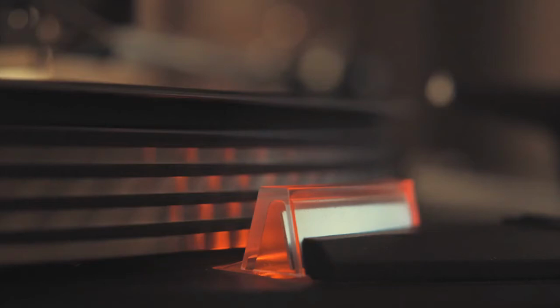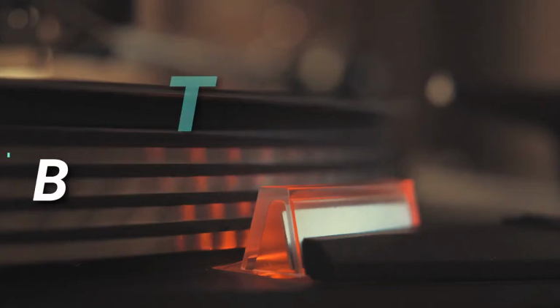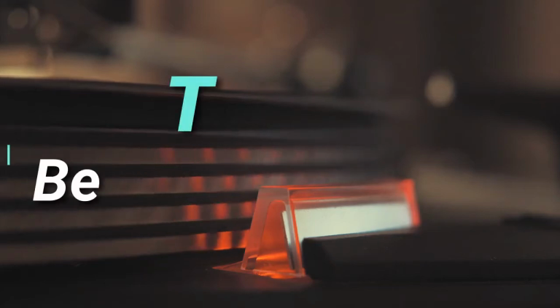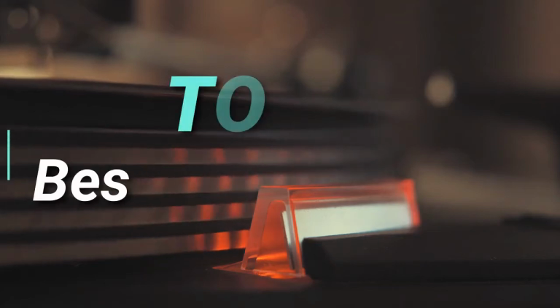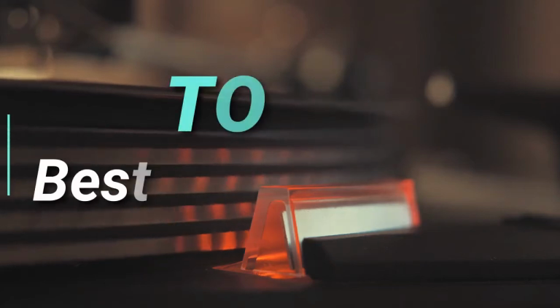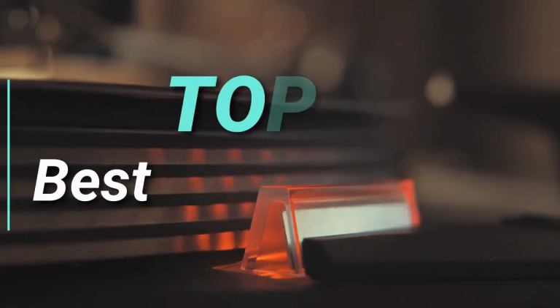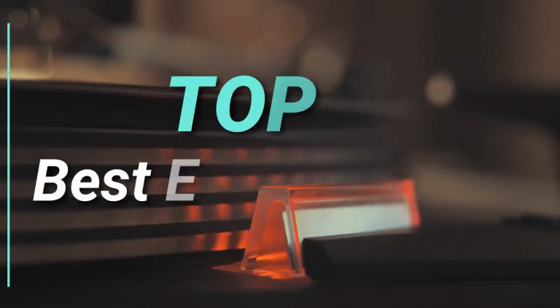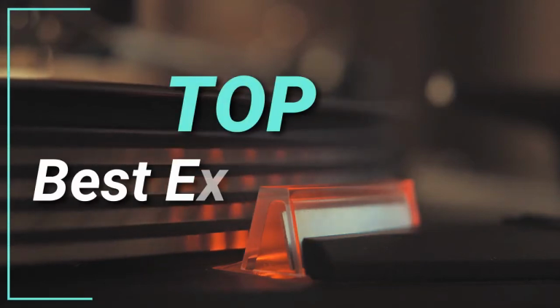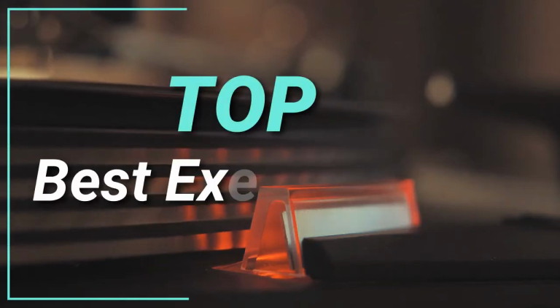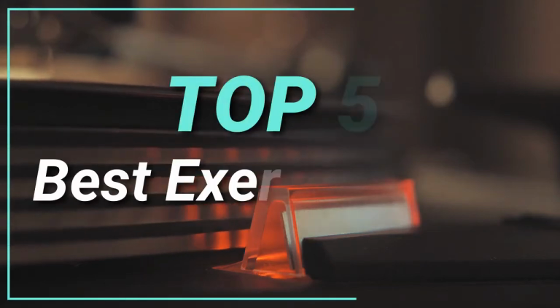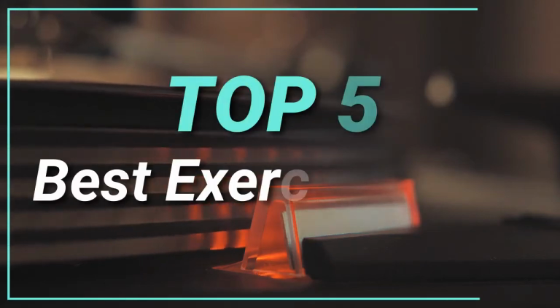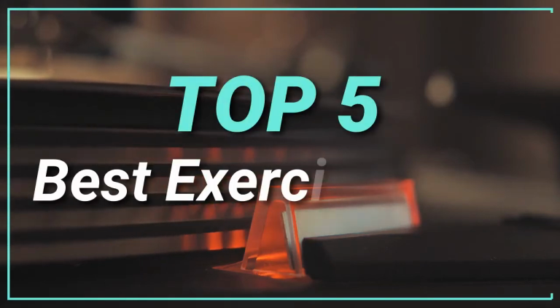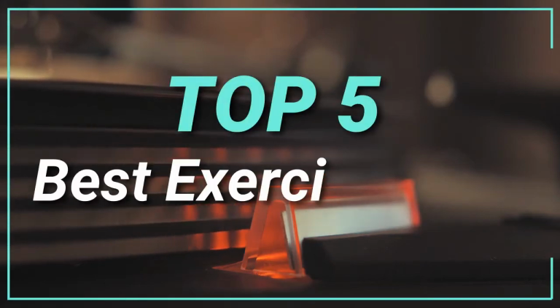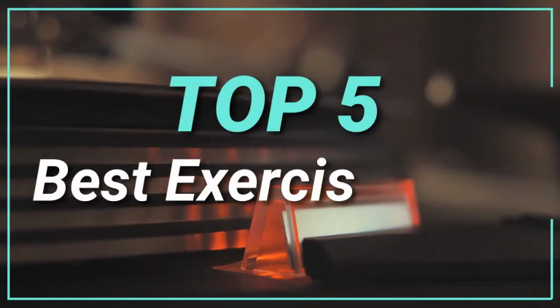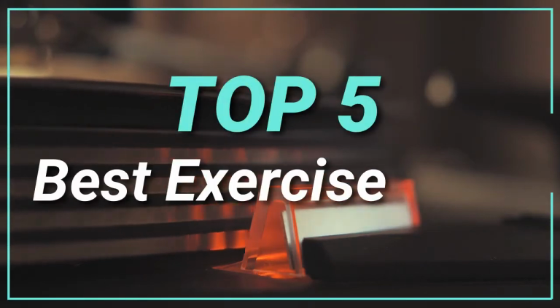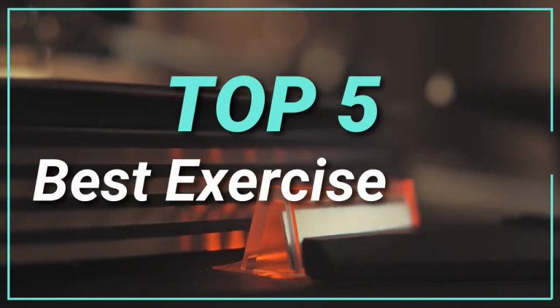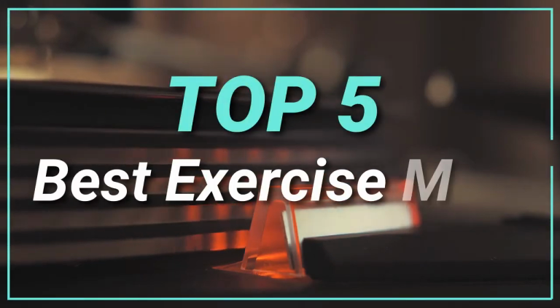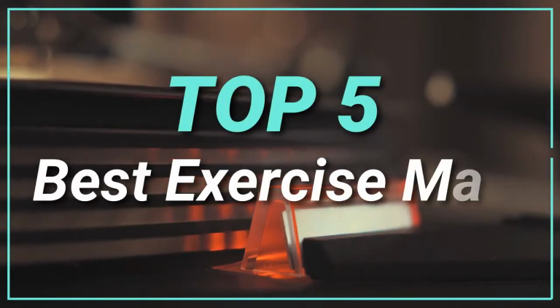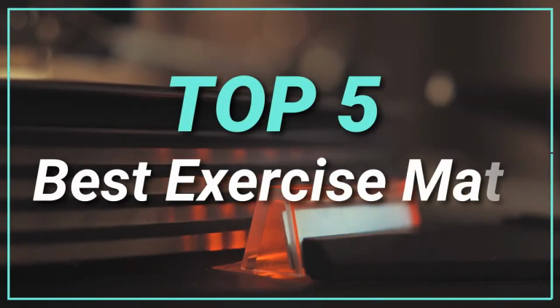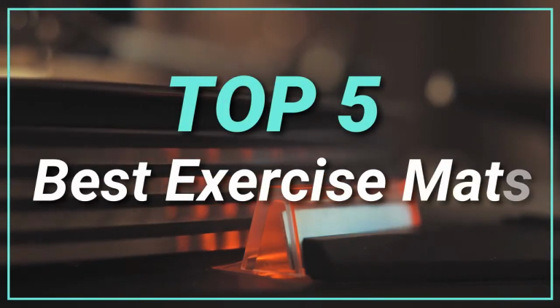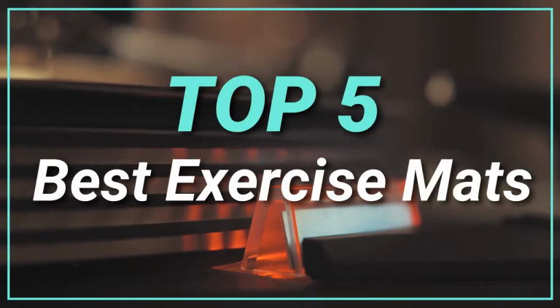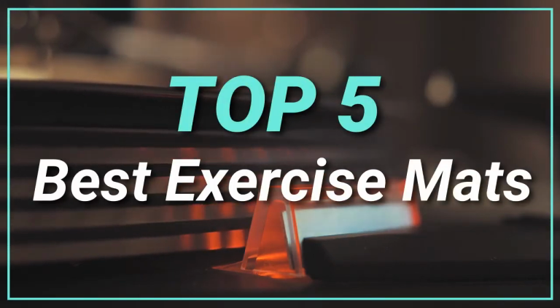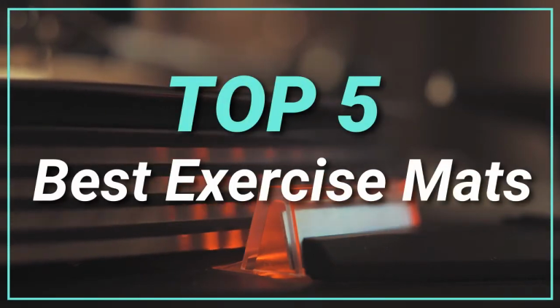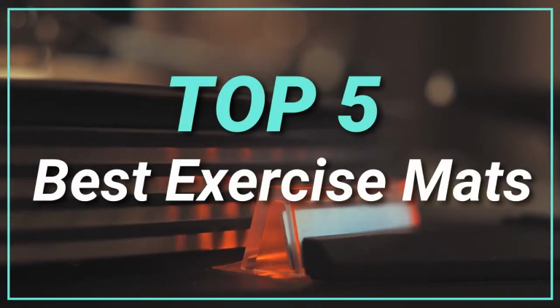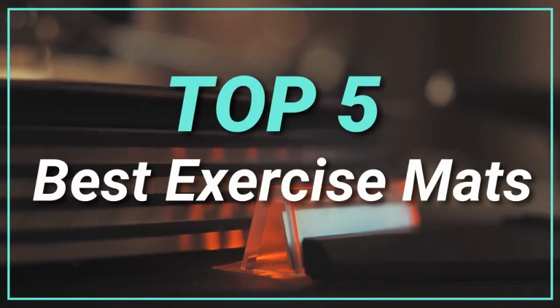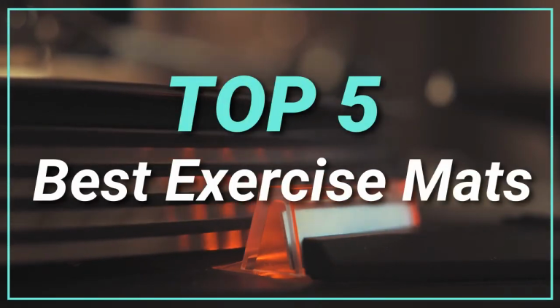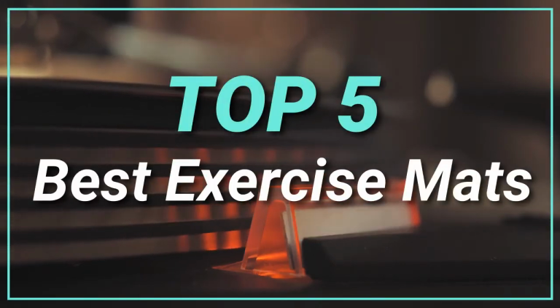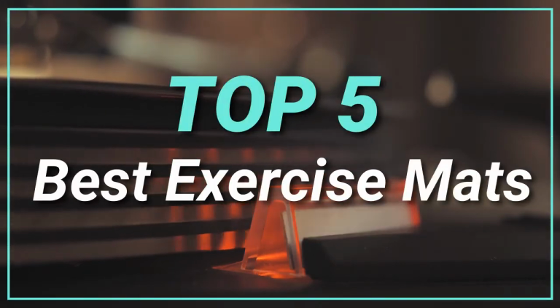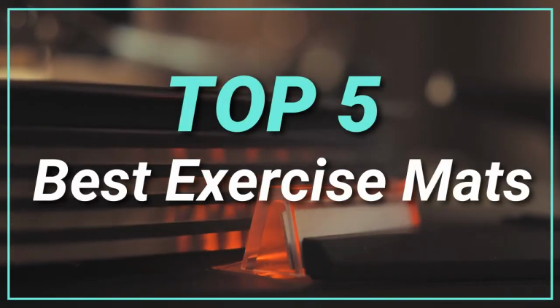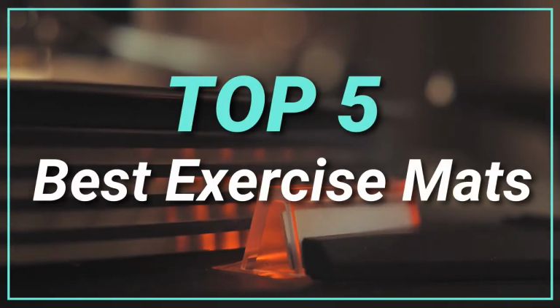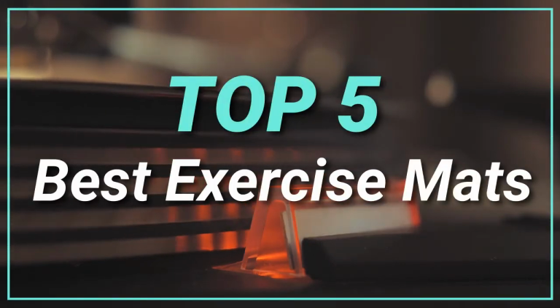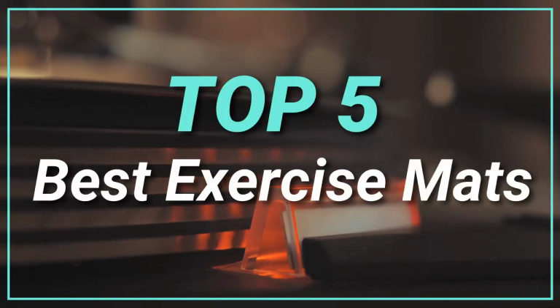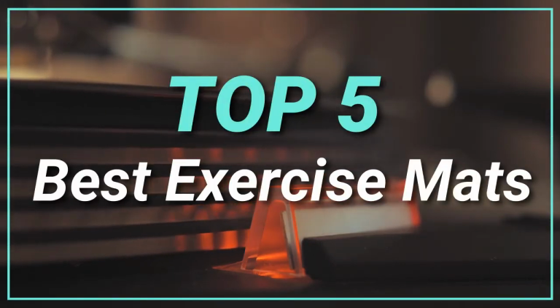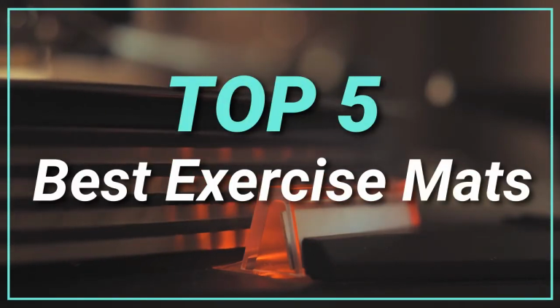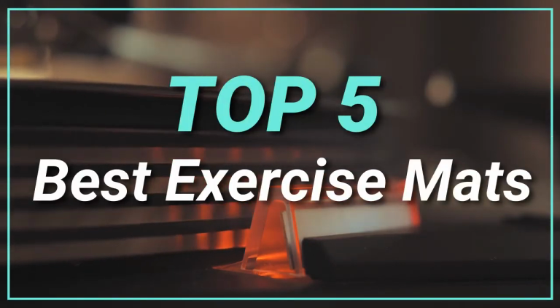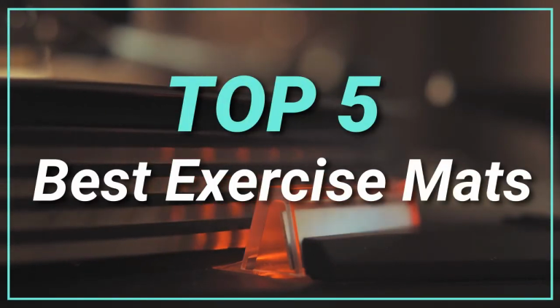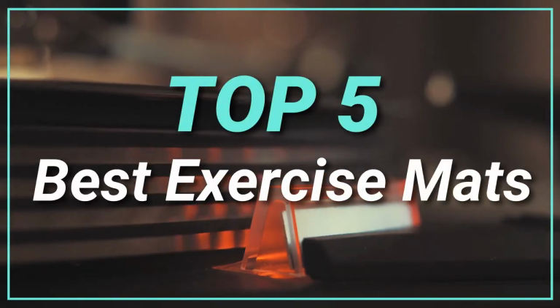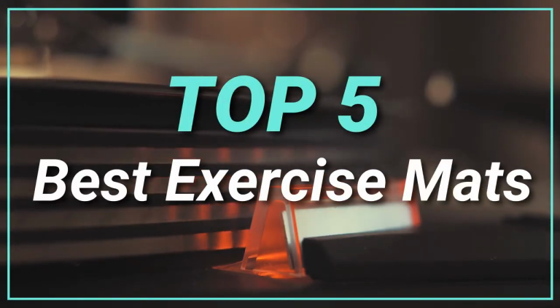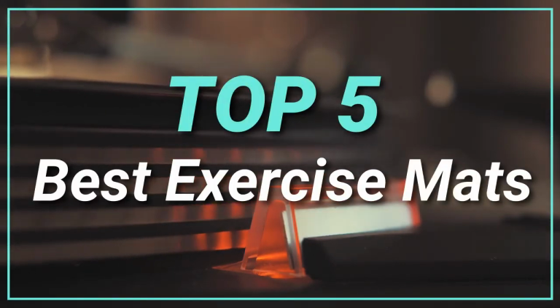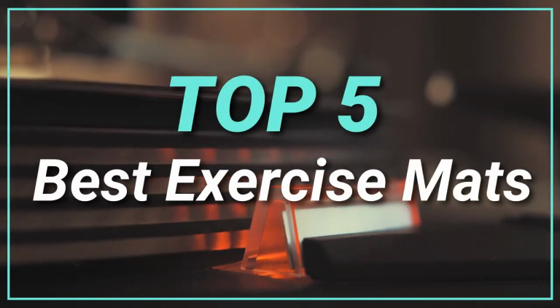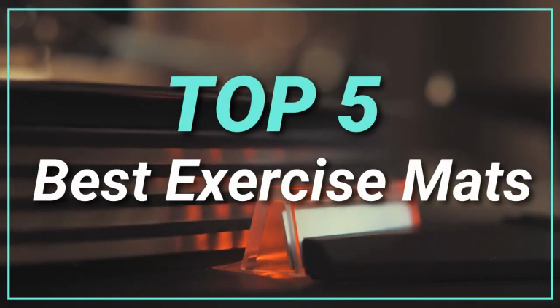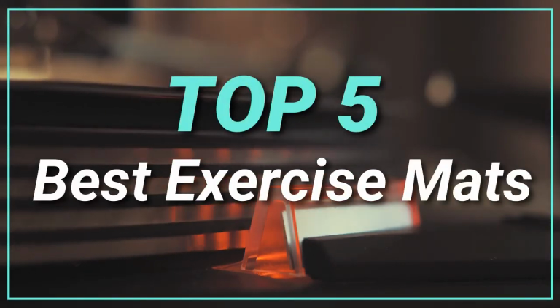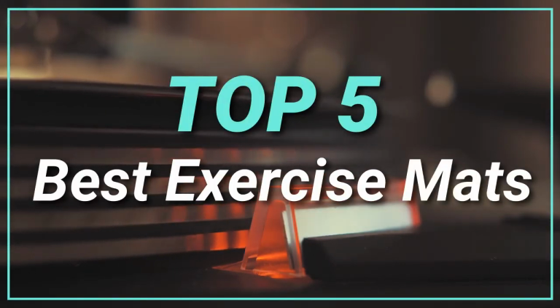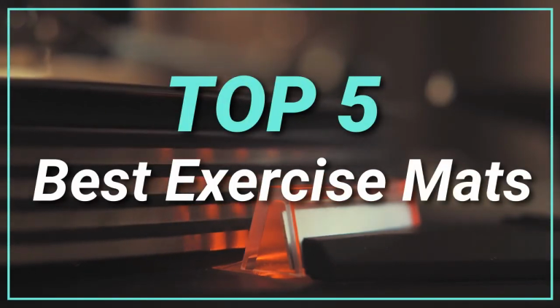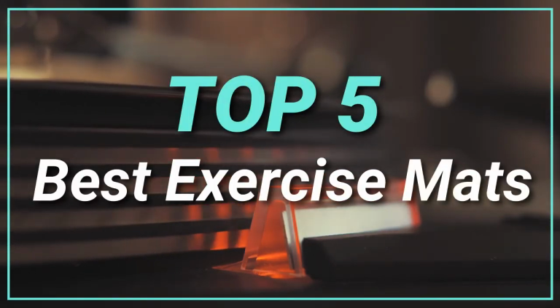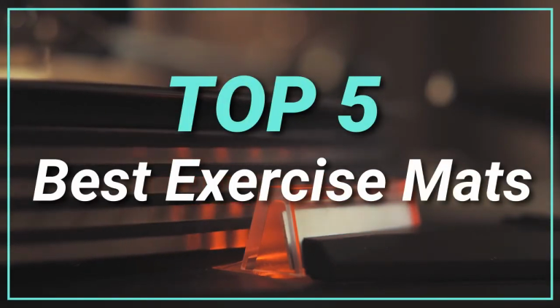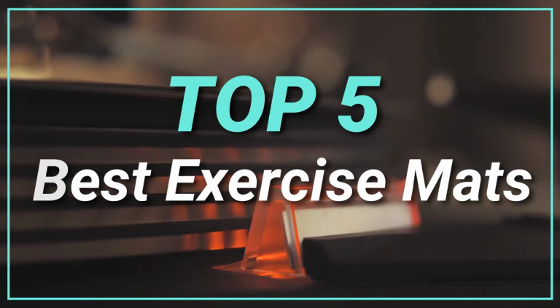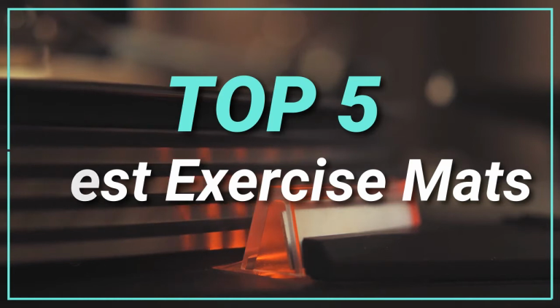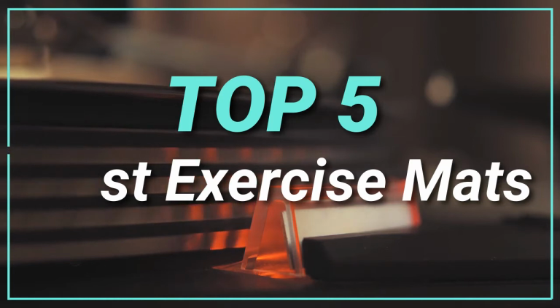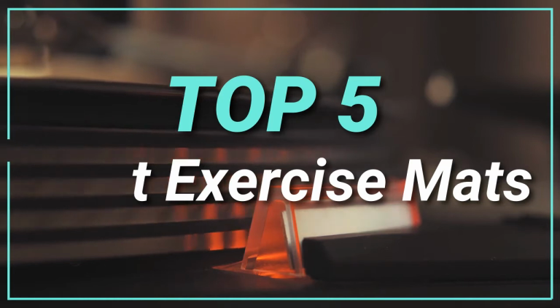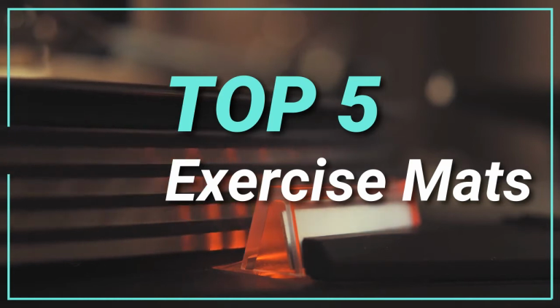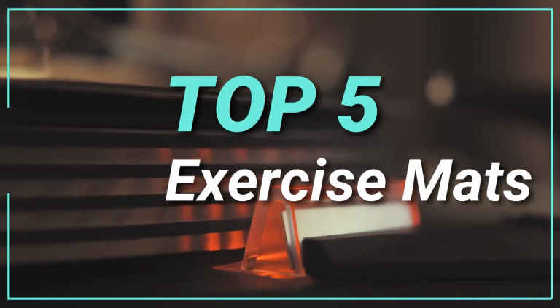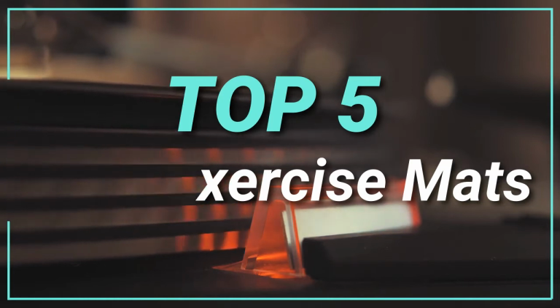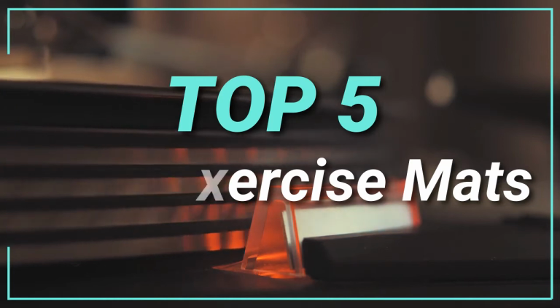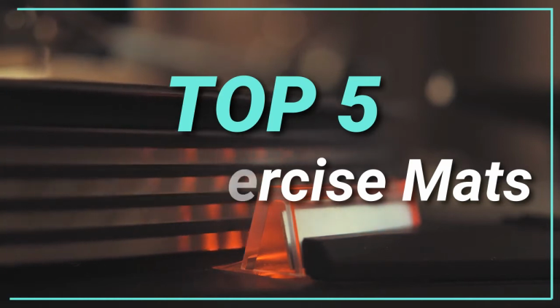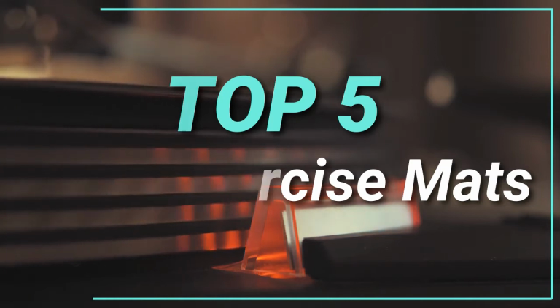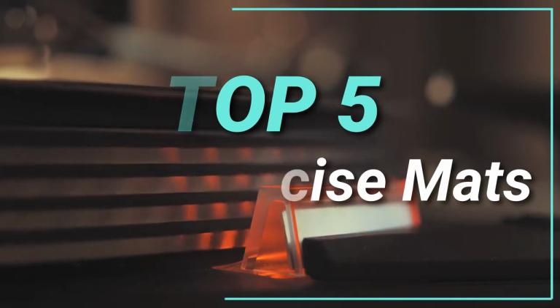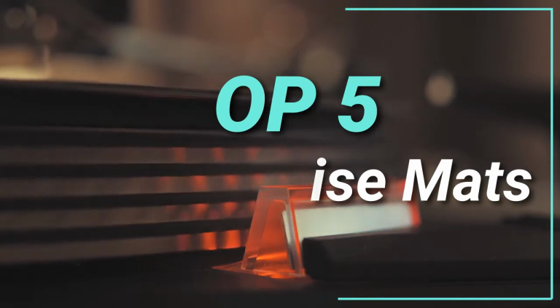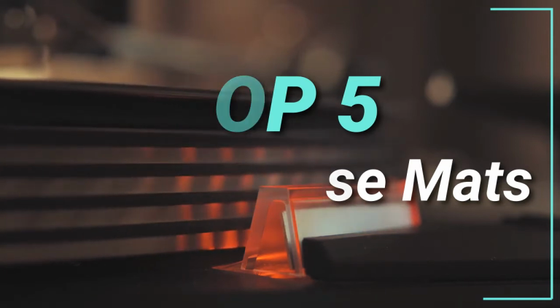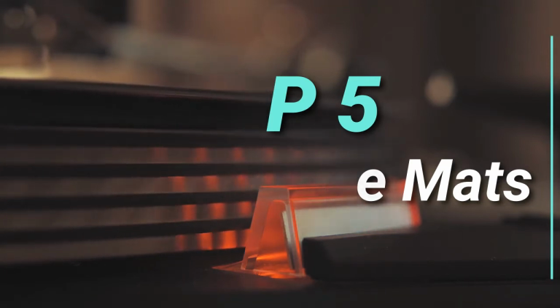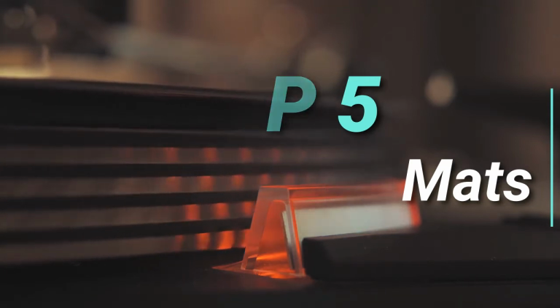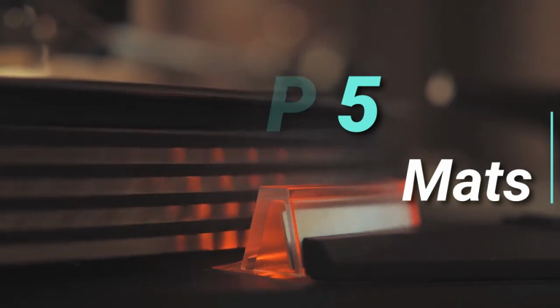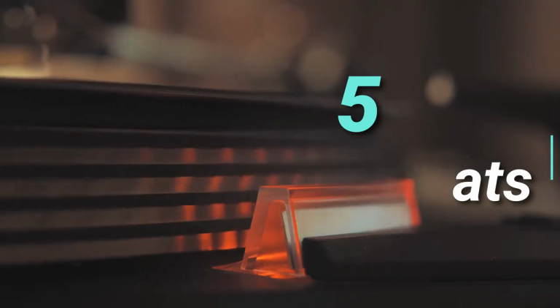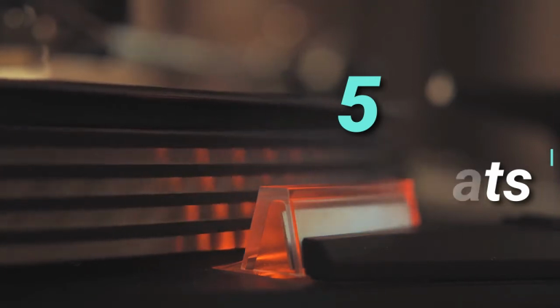Hello guys, today in this video we are going to help you find out the best exercise mats in the market. Let's get started with the list.